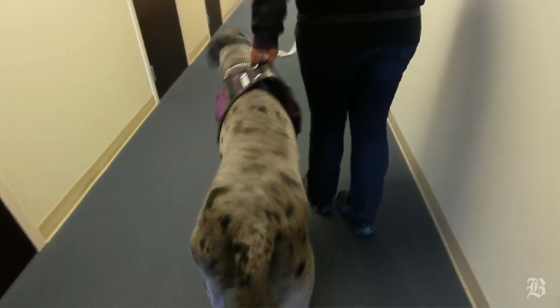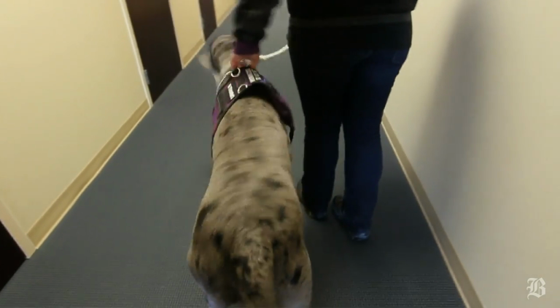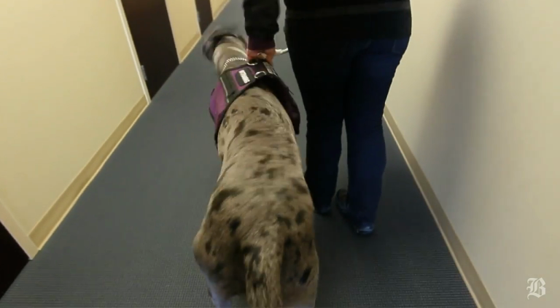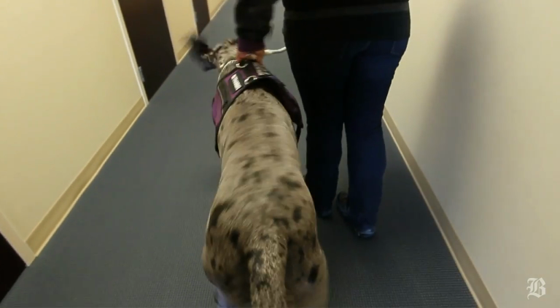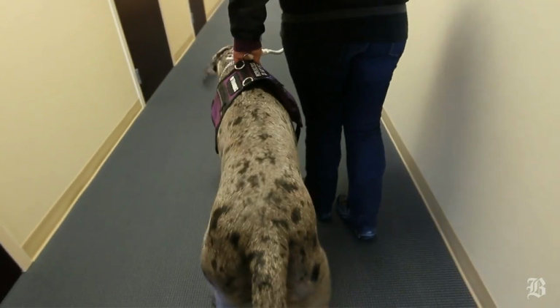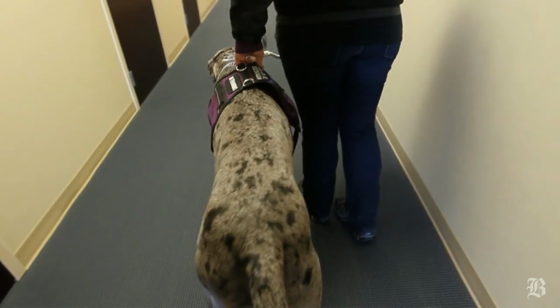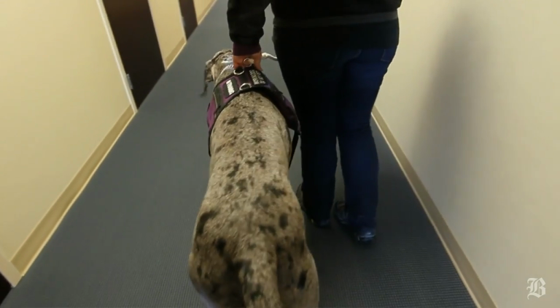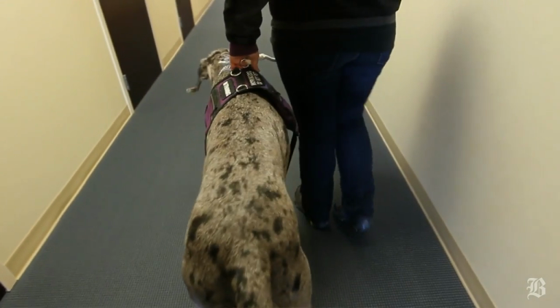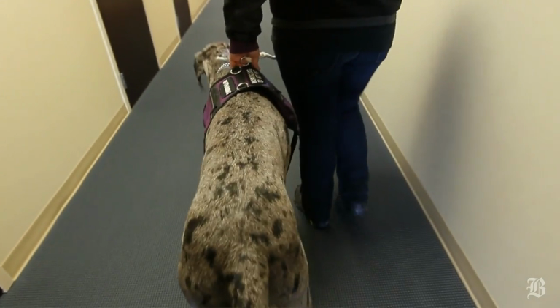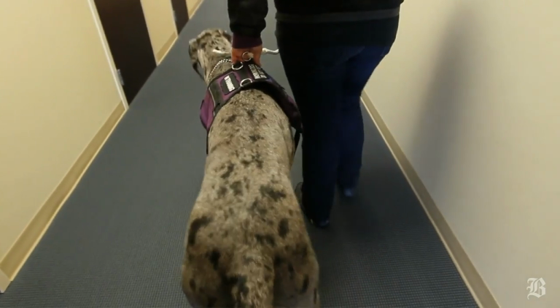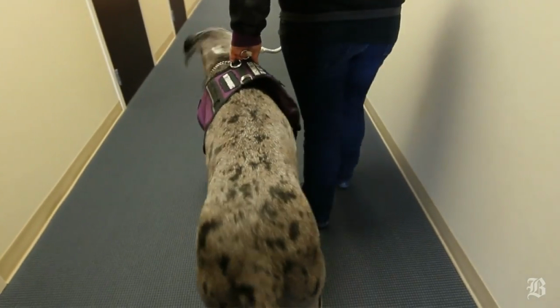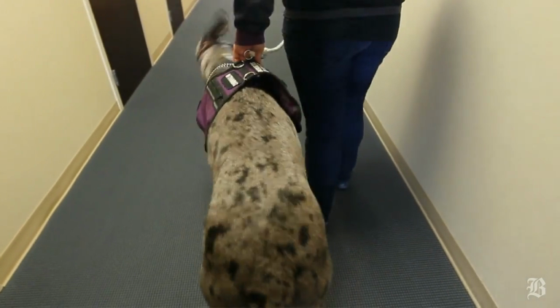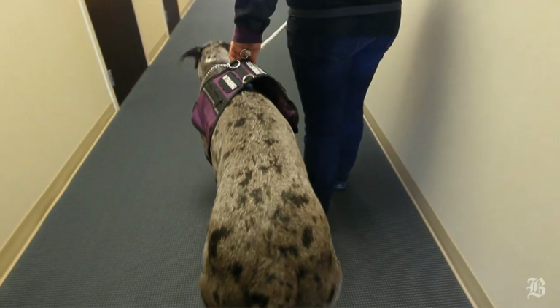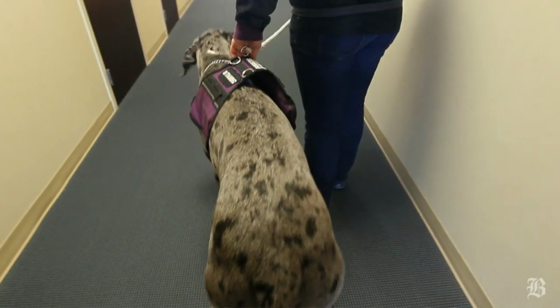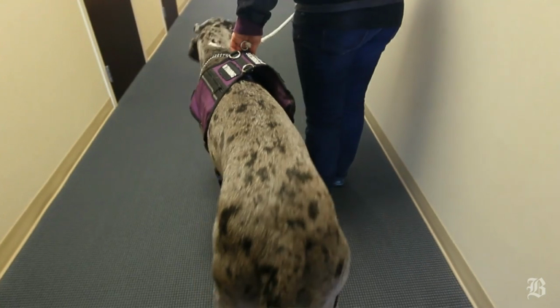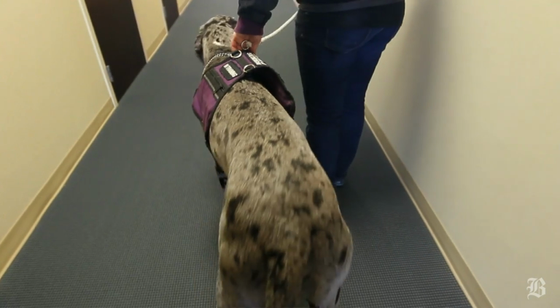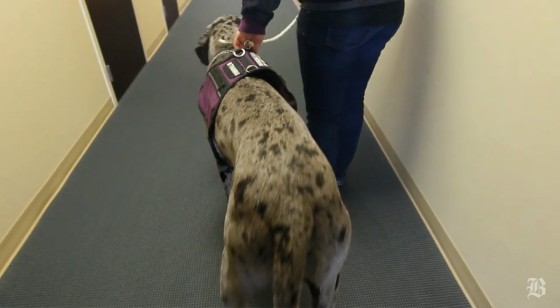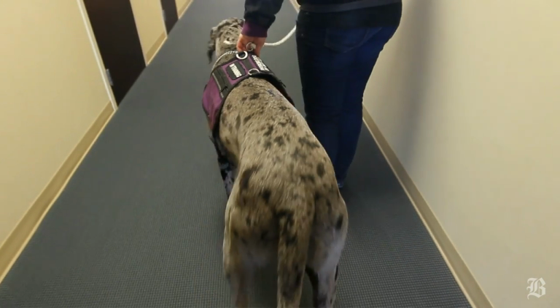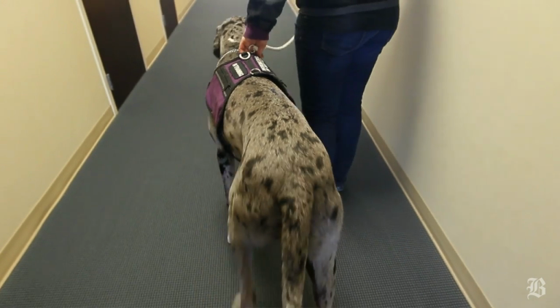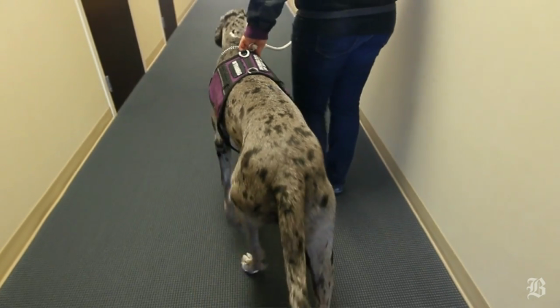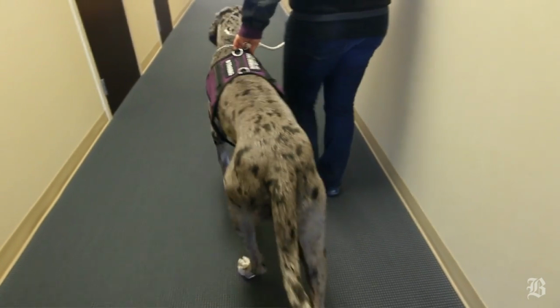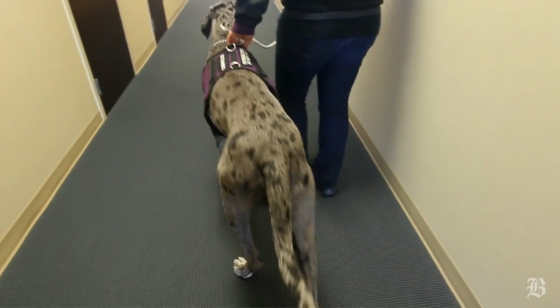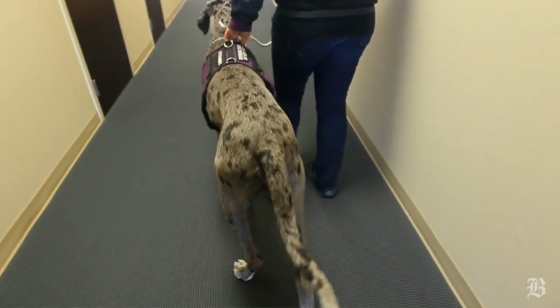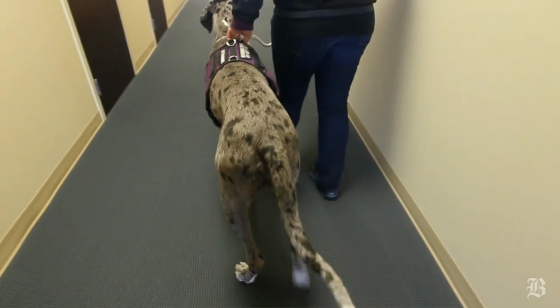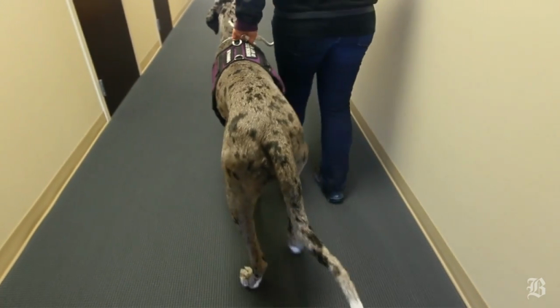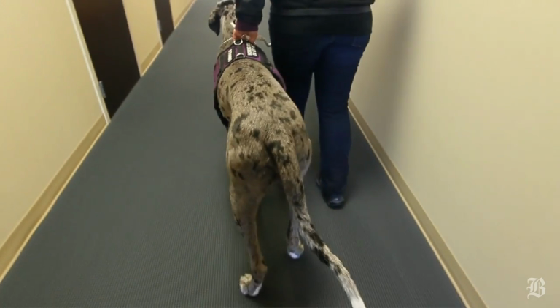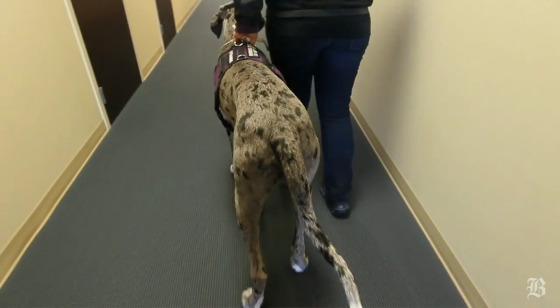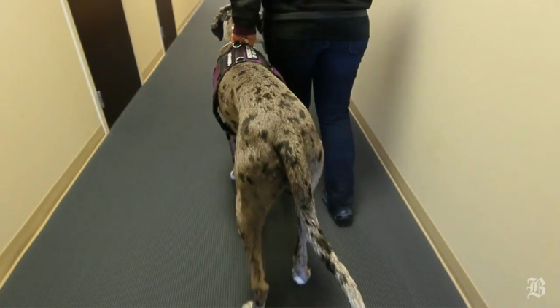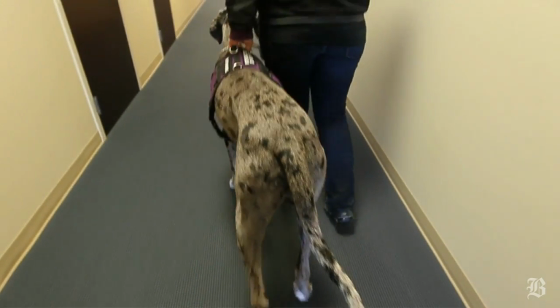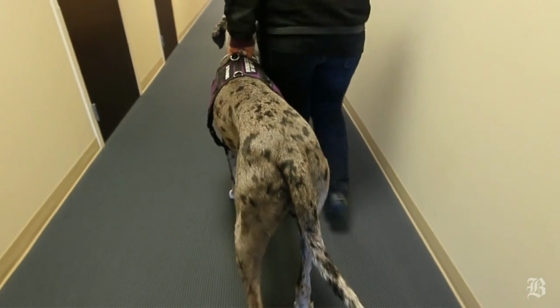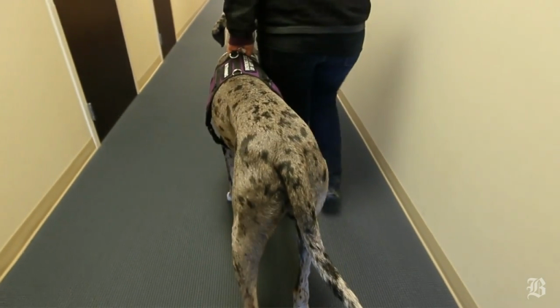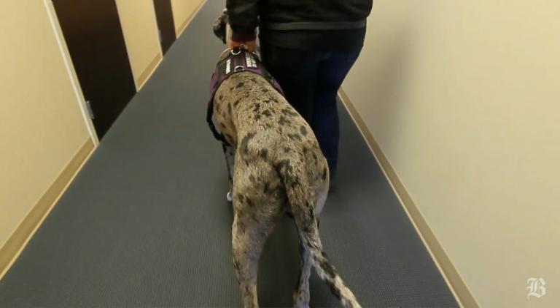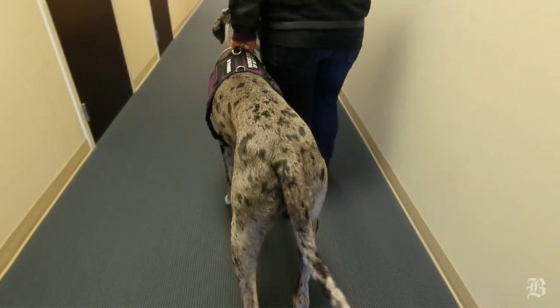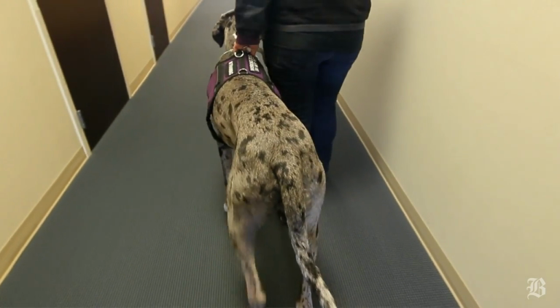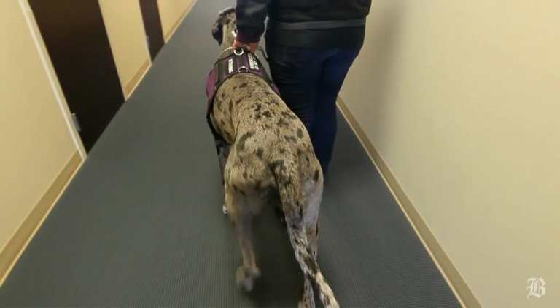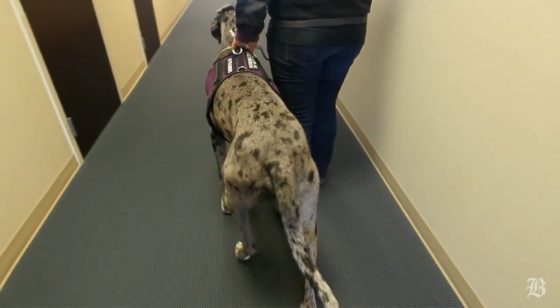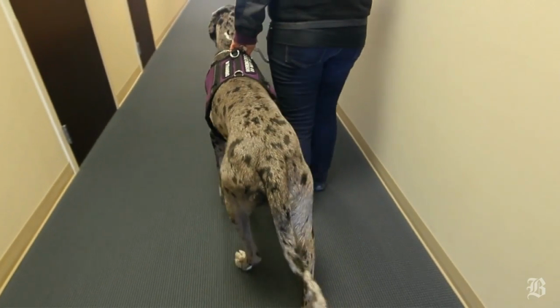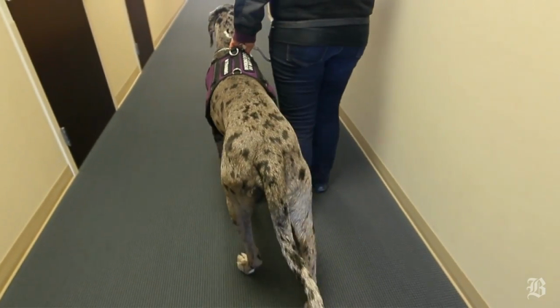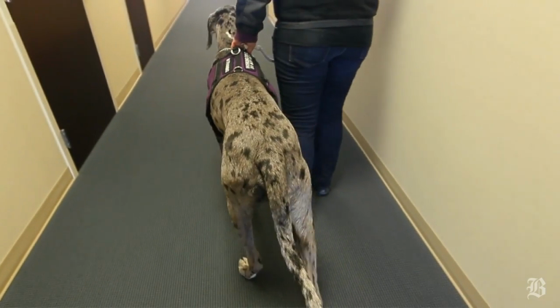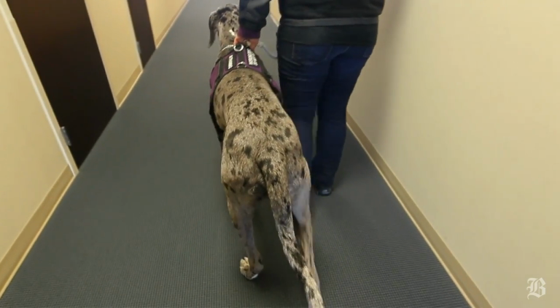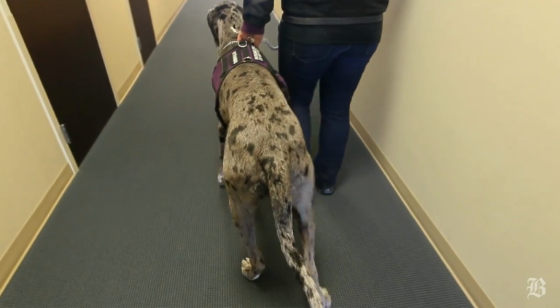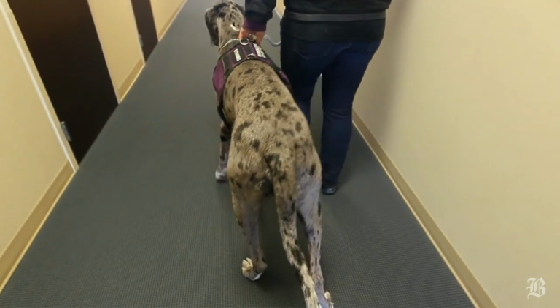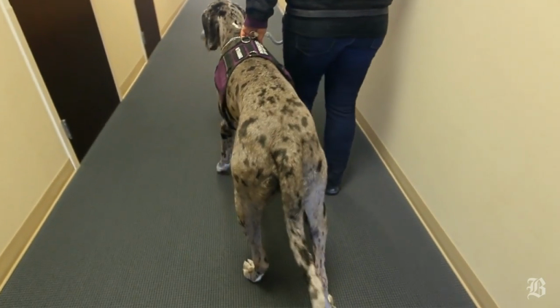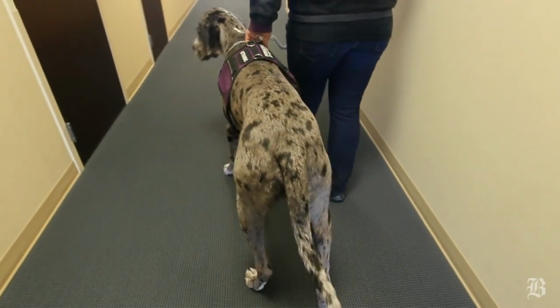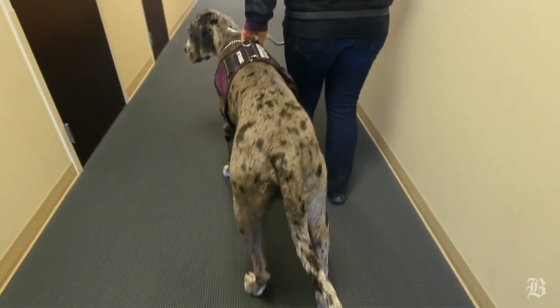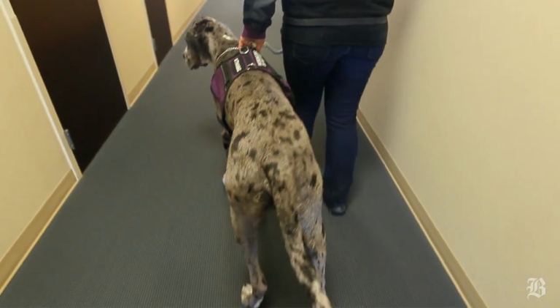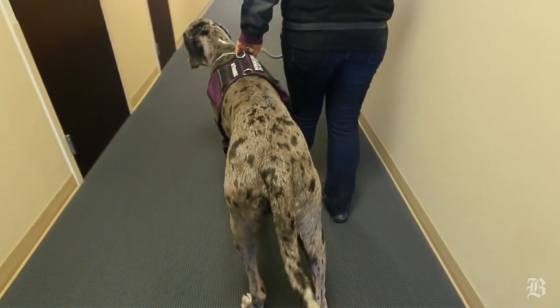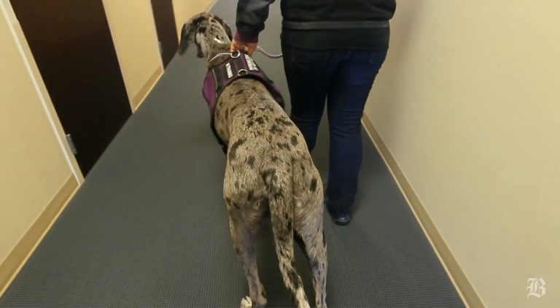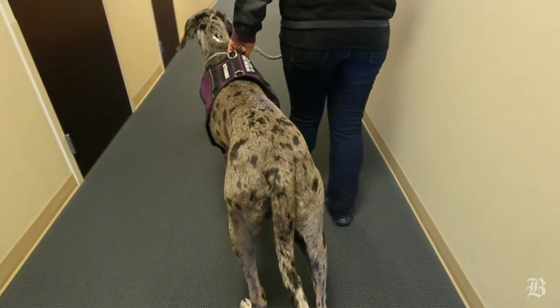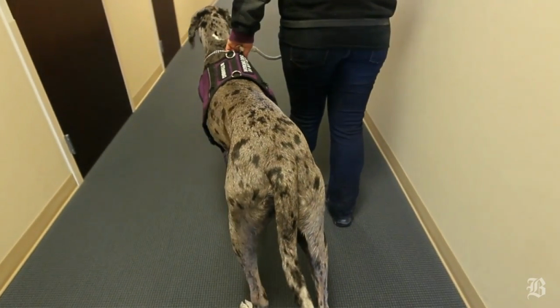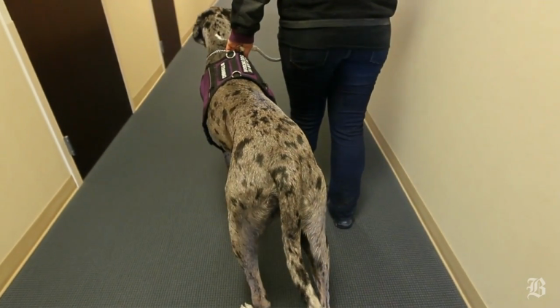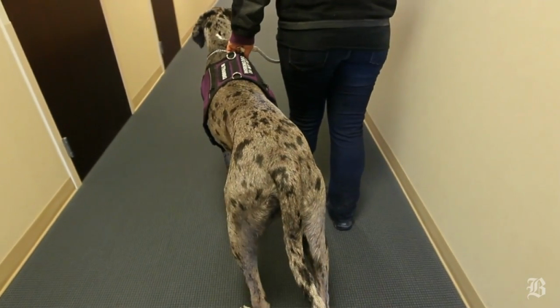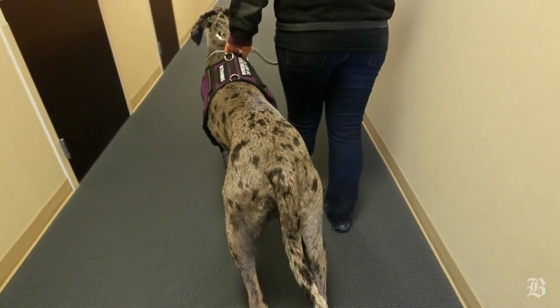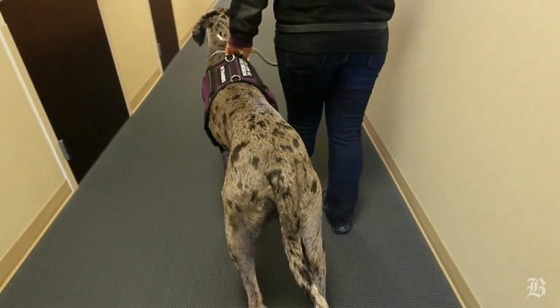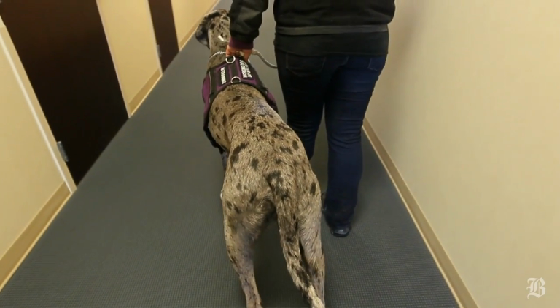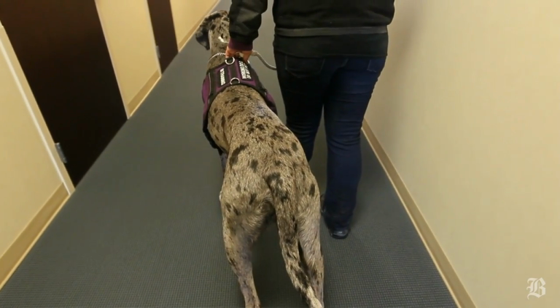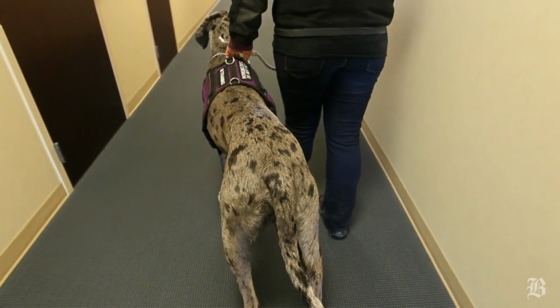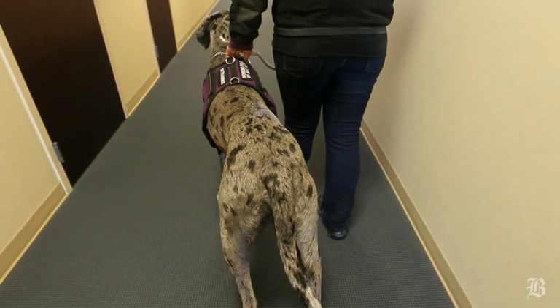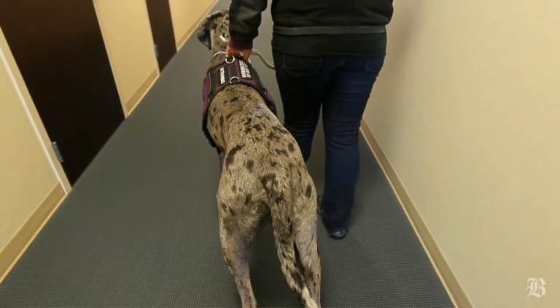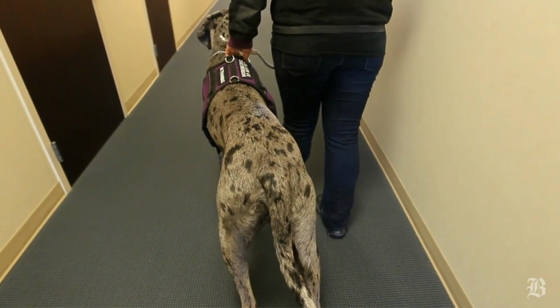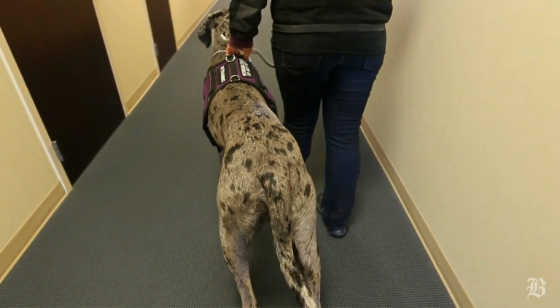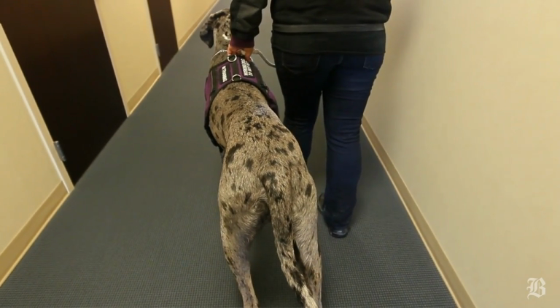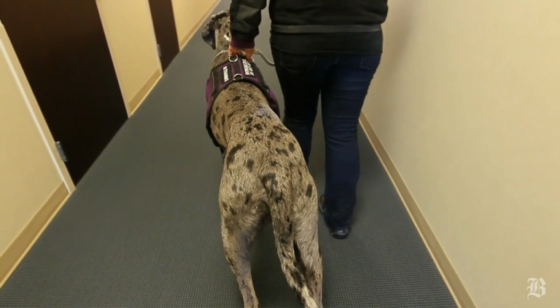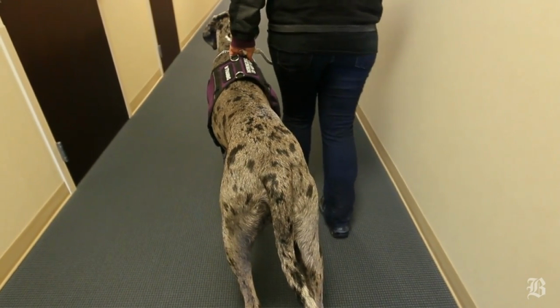We teach them to match your pace, so they watch your legs. When you step, they step. When you stop, they stop.